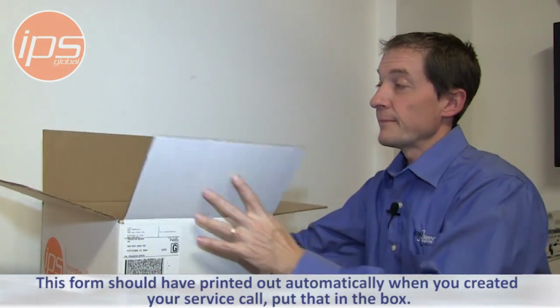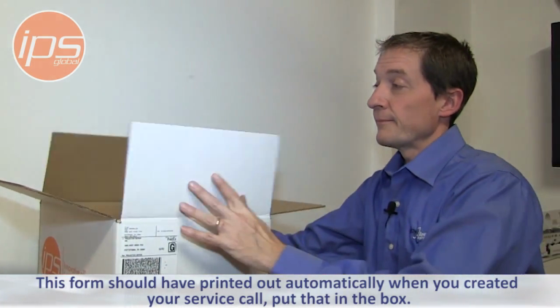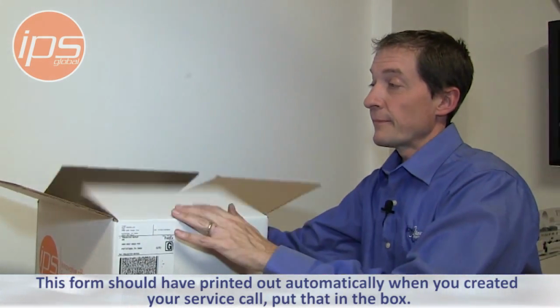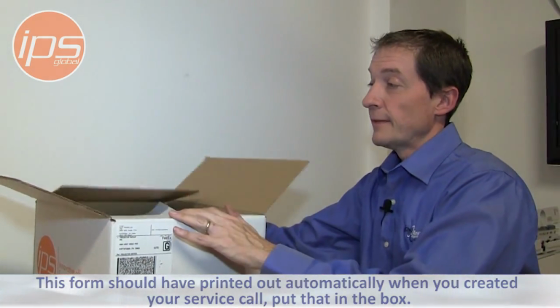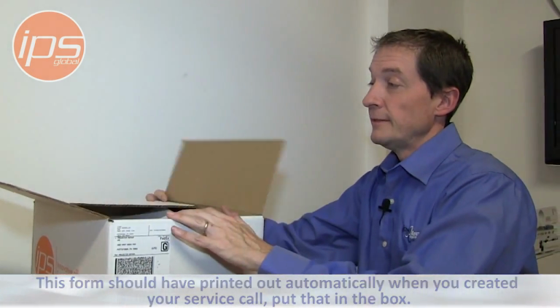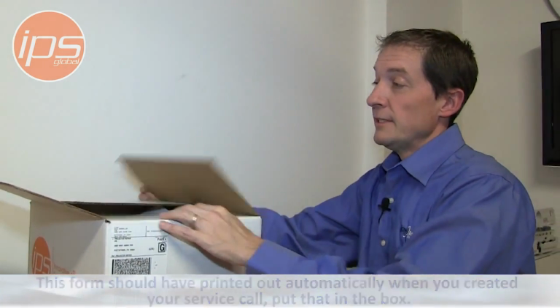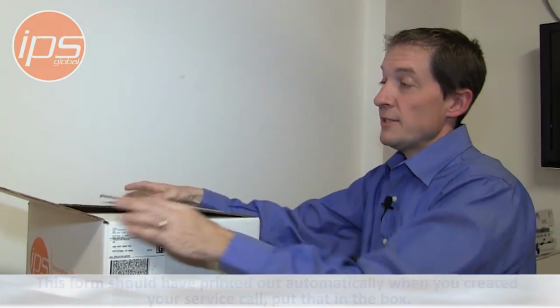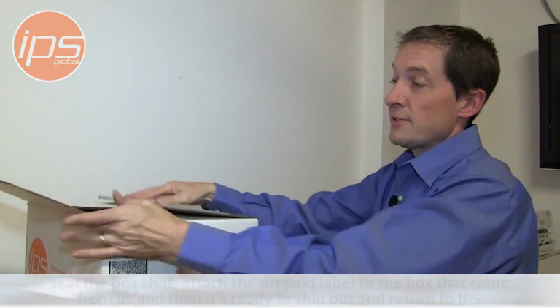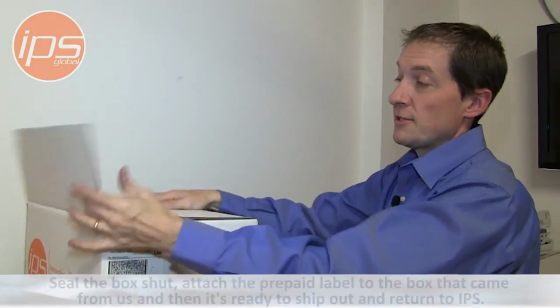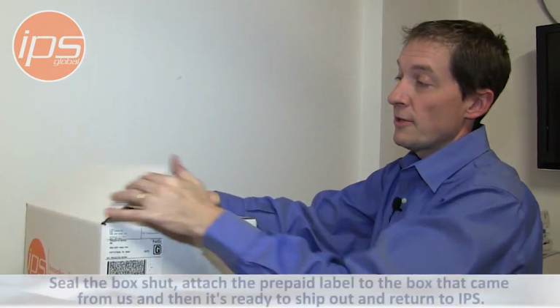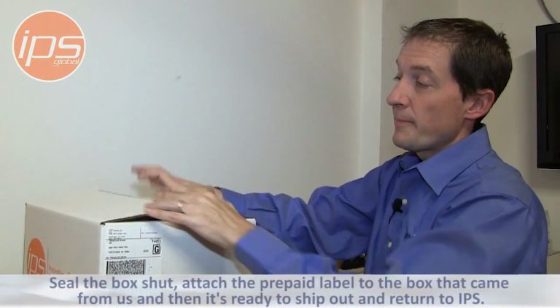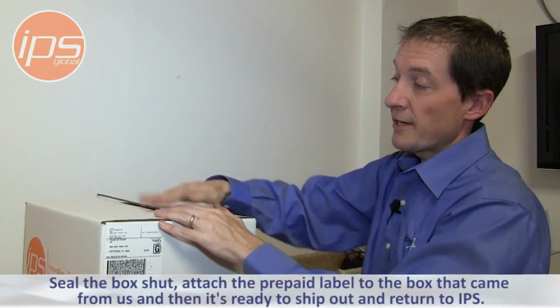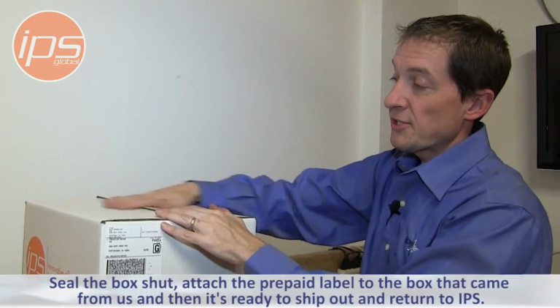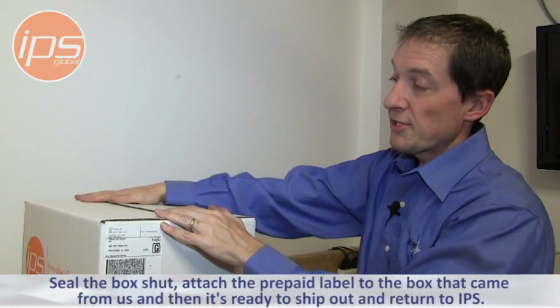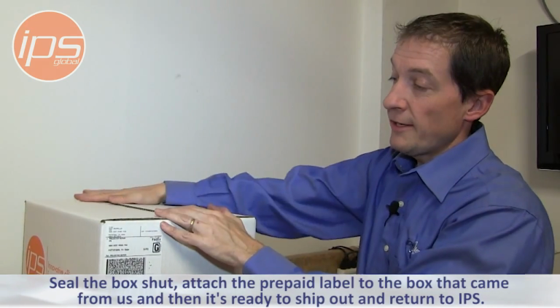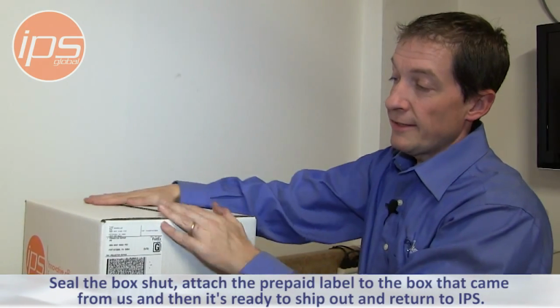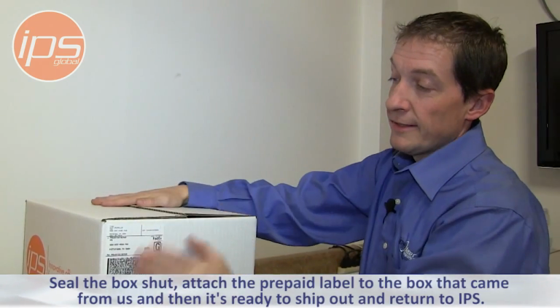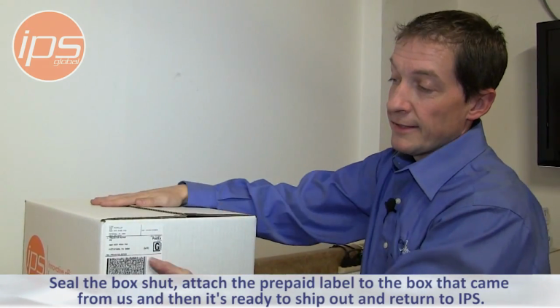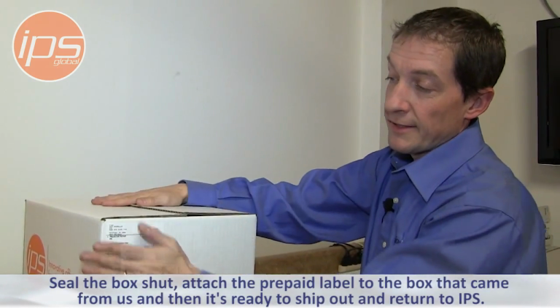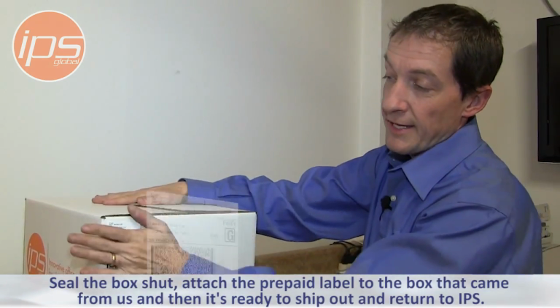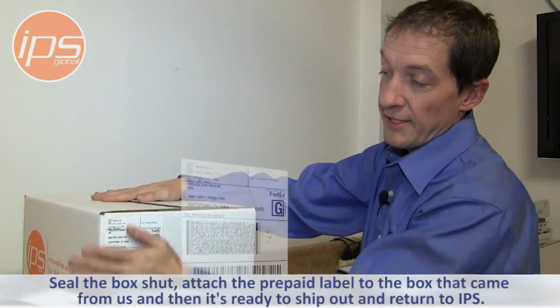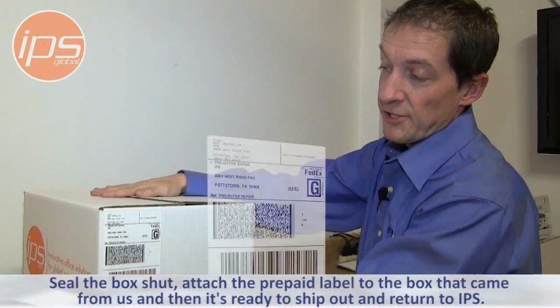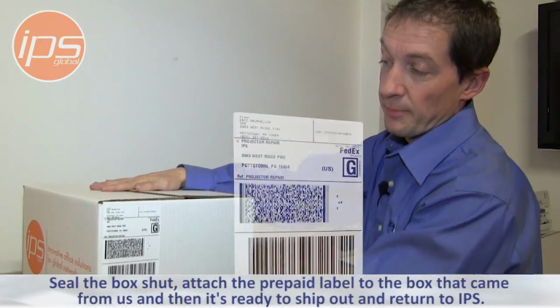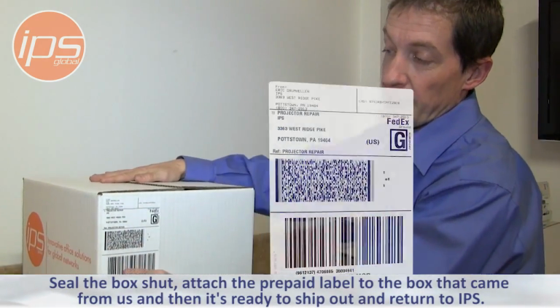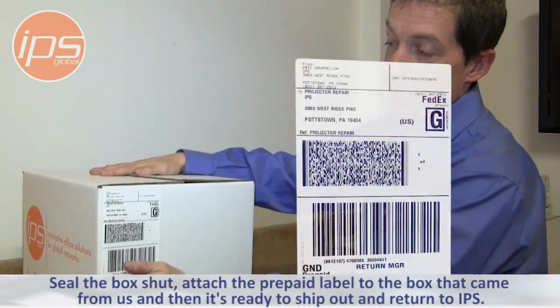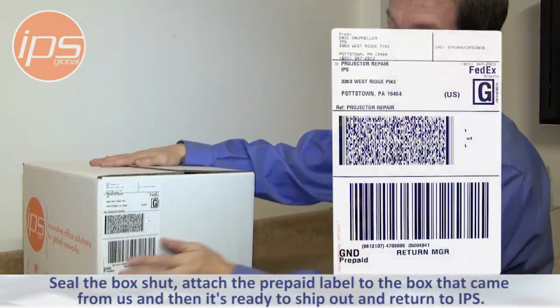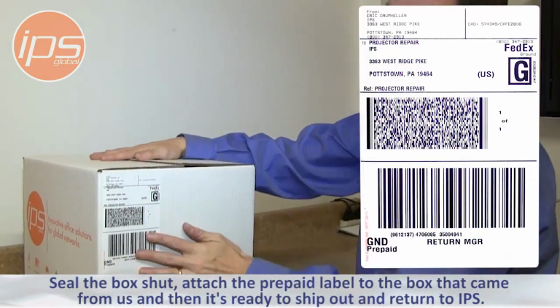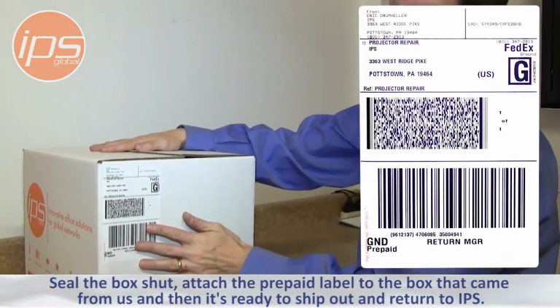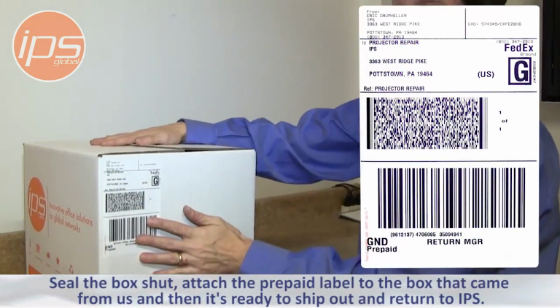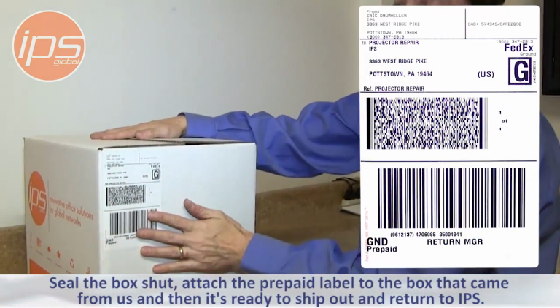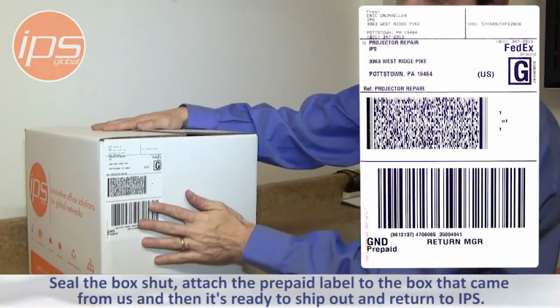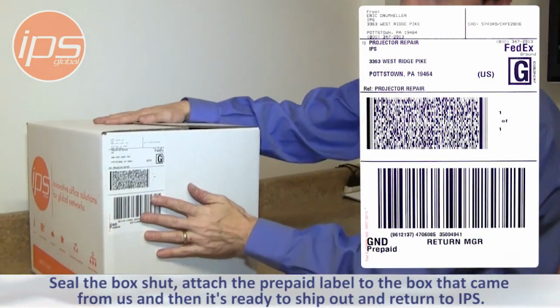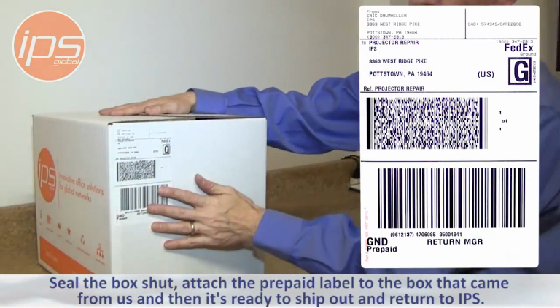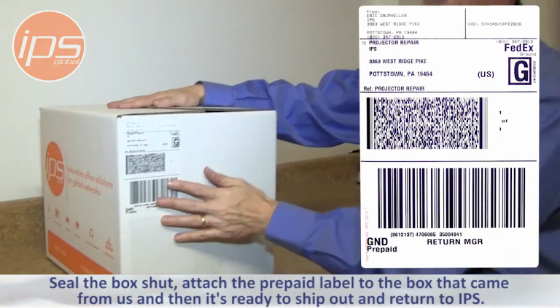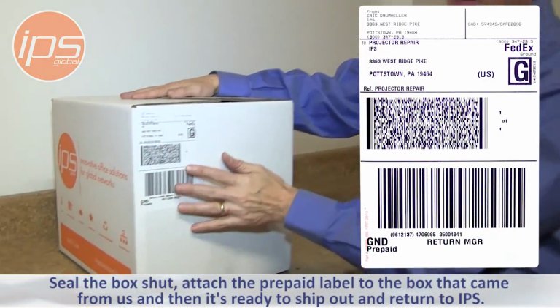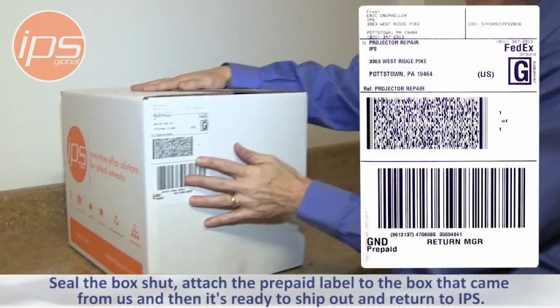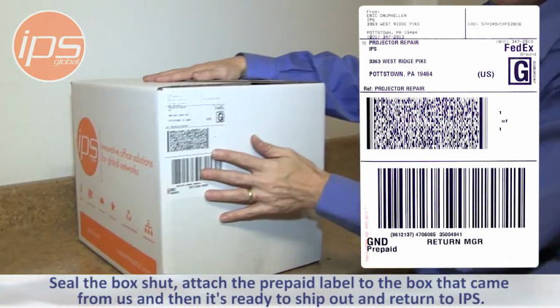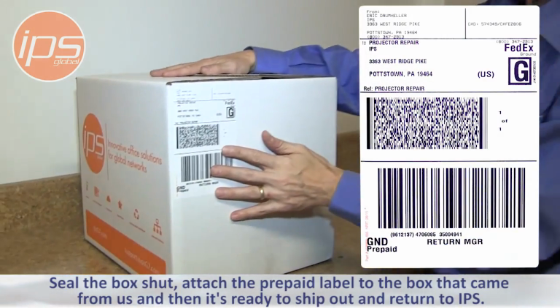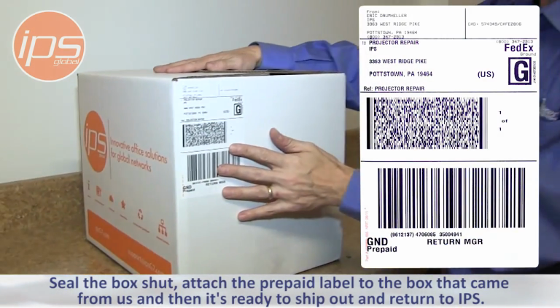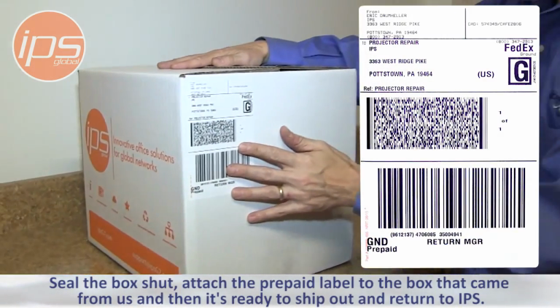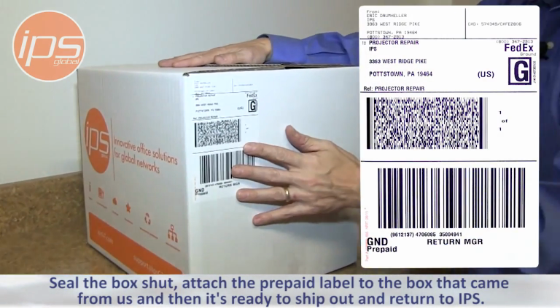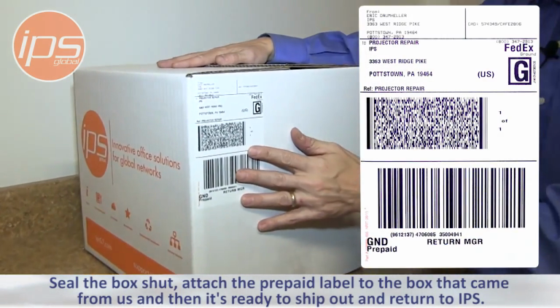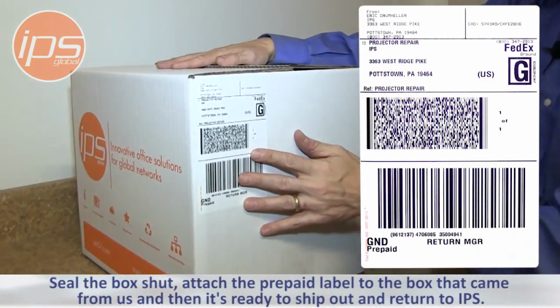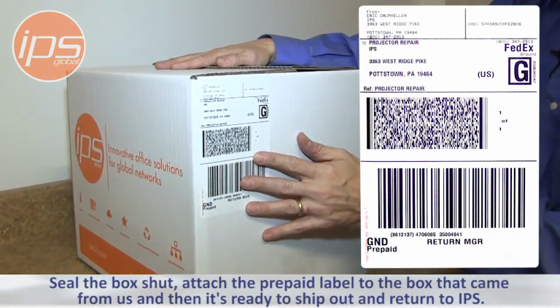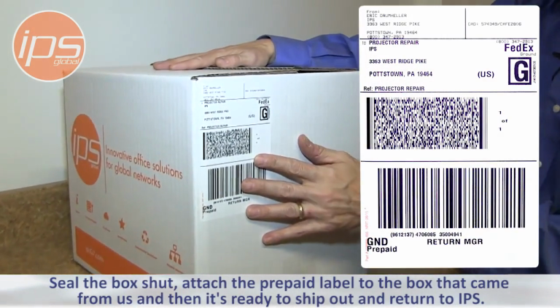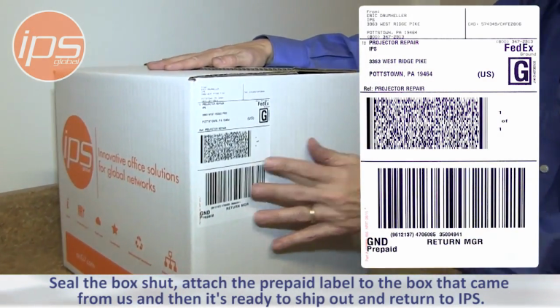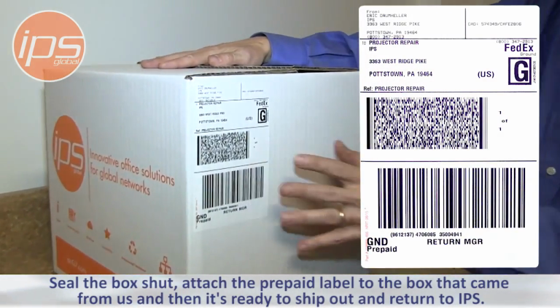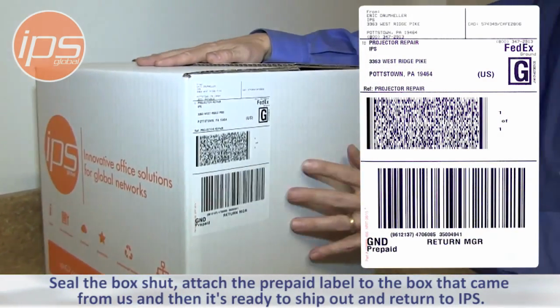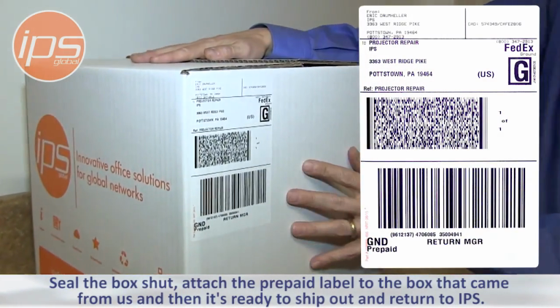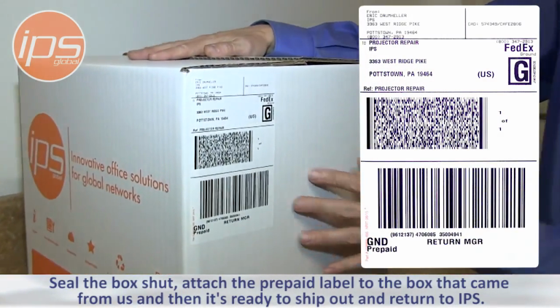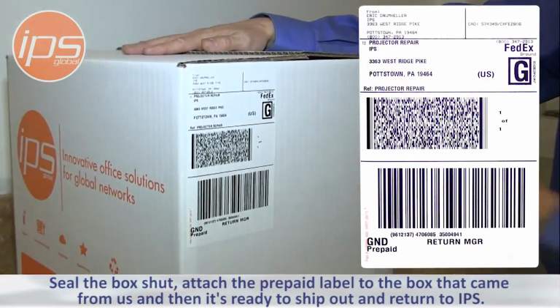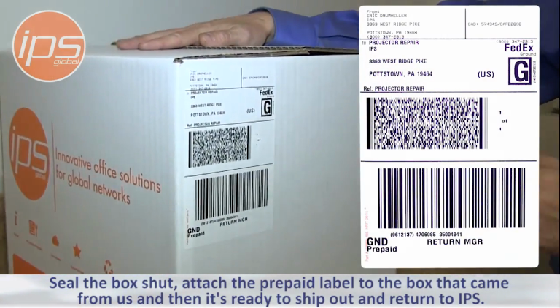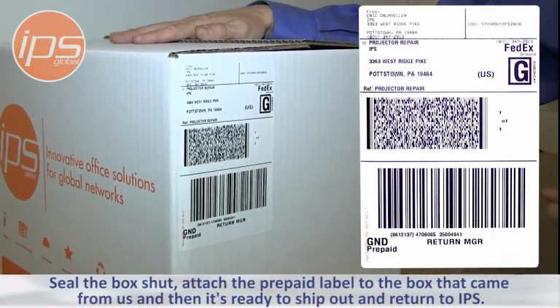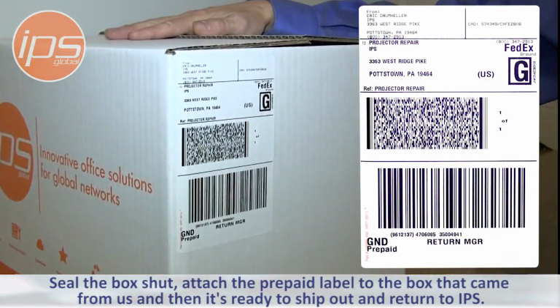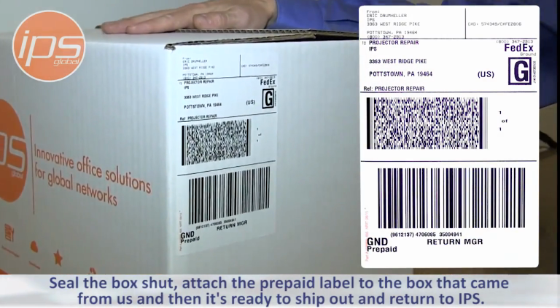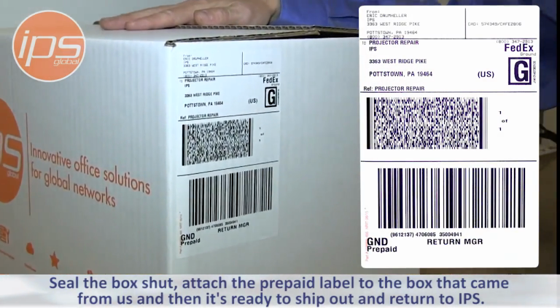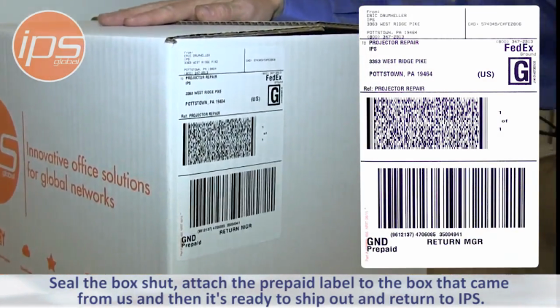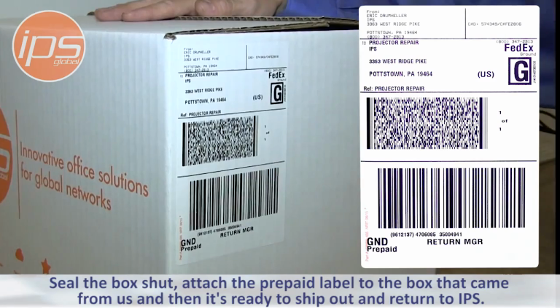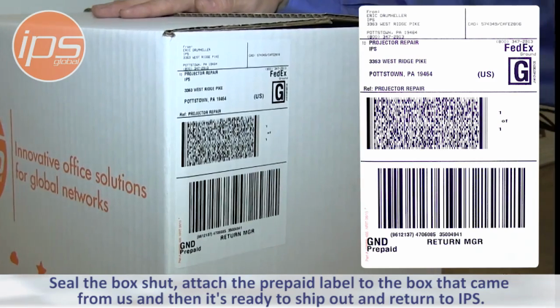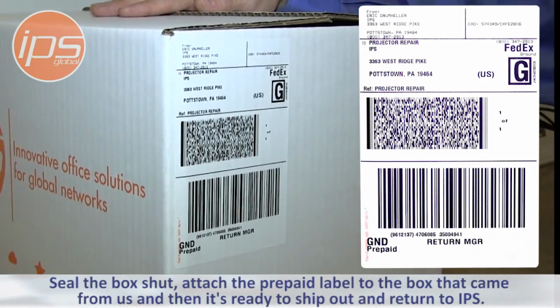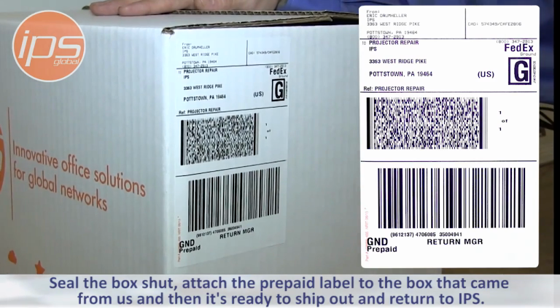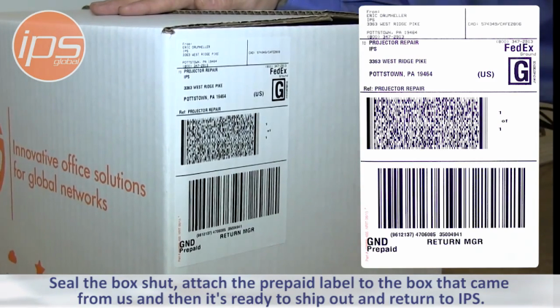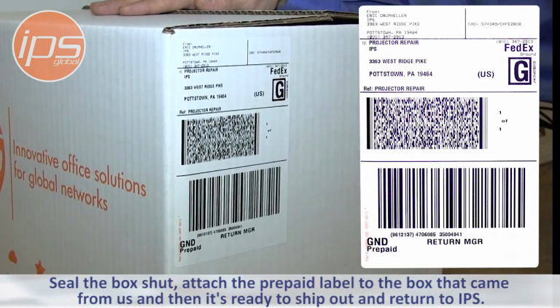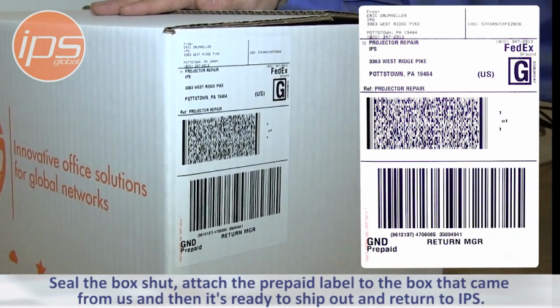Put that in with the box, seal the box shut, attach the prepaid label to the box that came from us, and then it's ready to ship out and return to IPS.